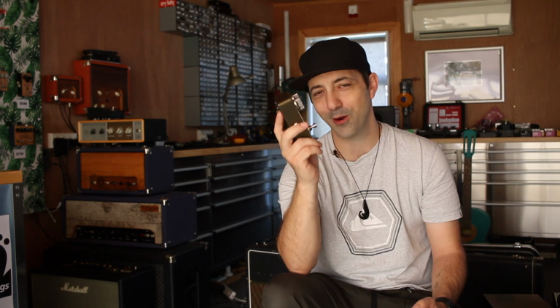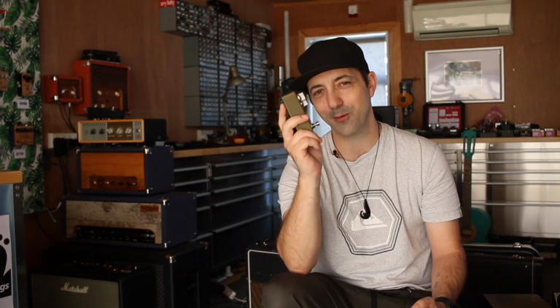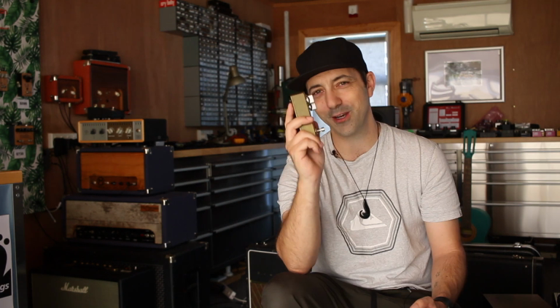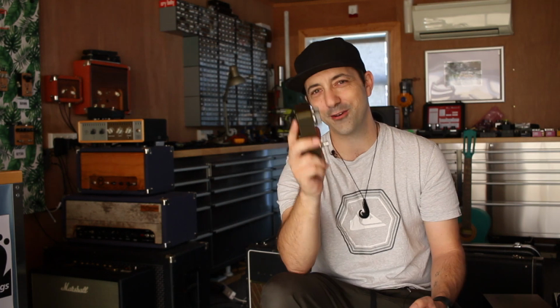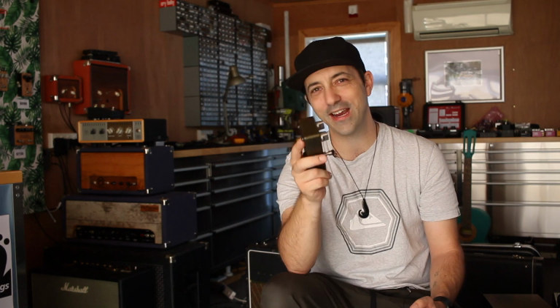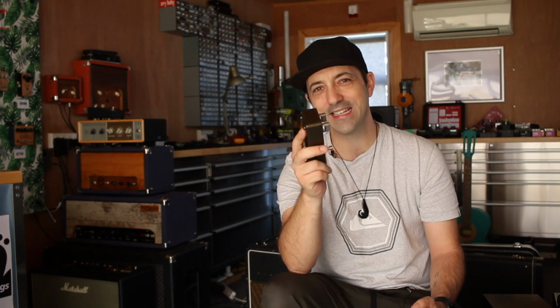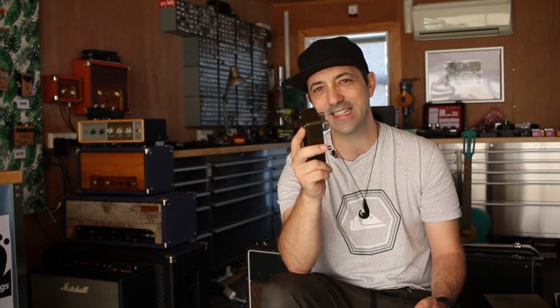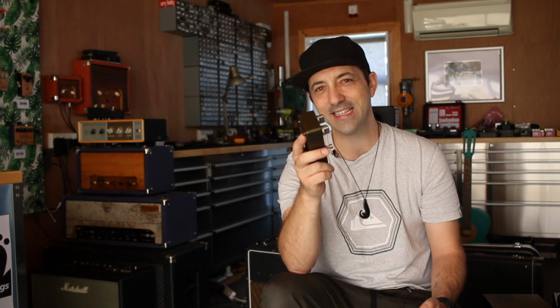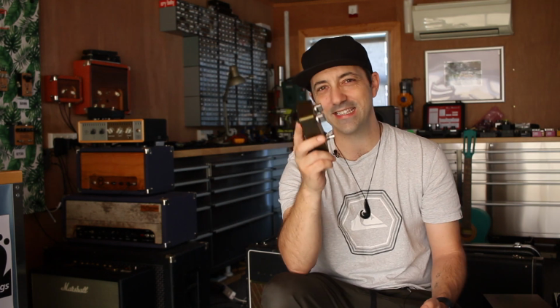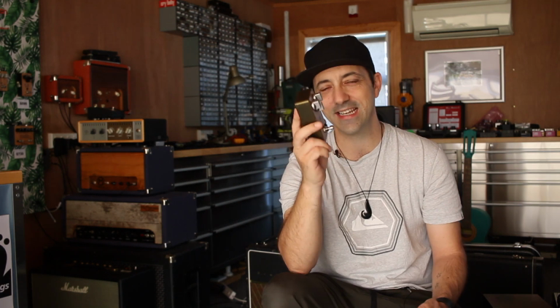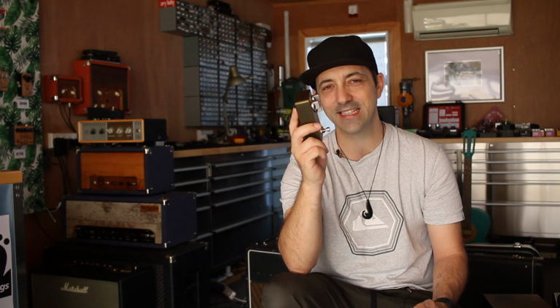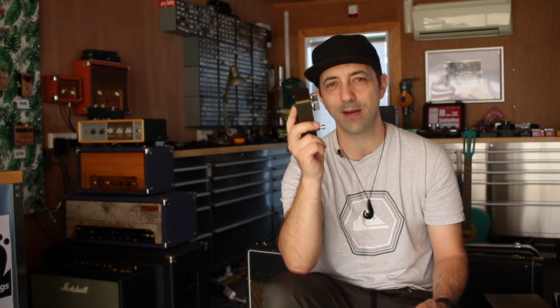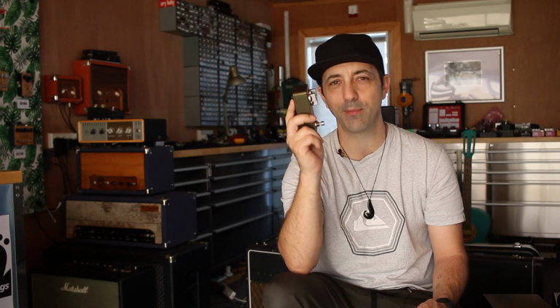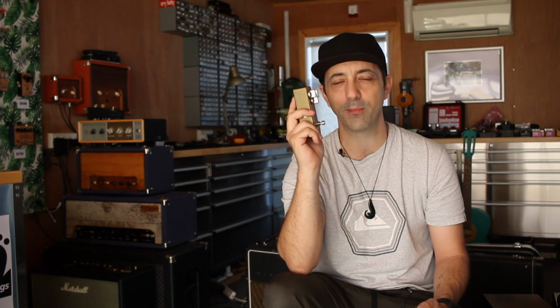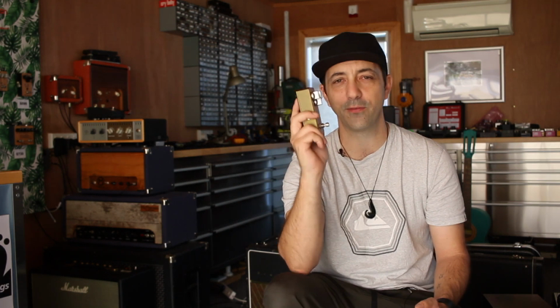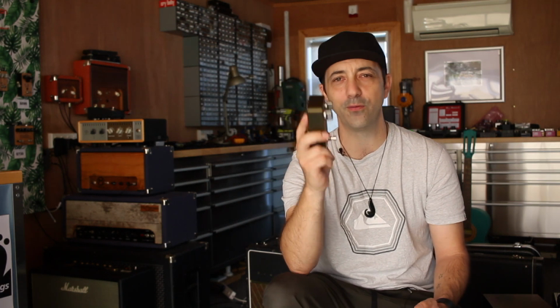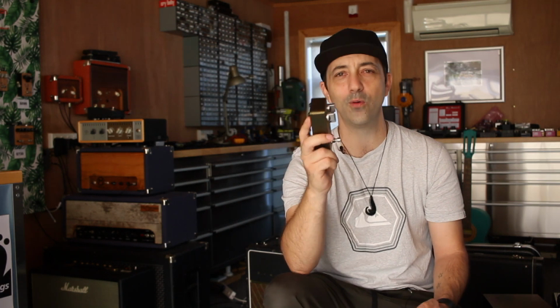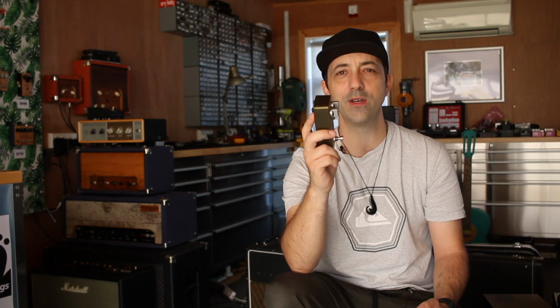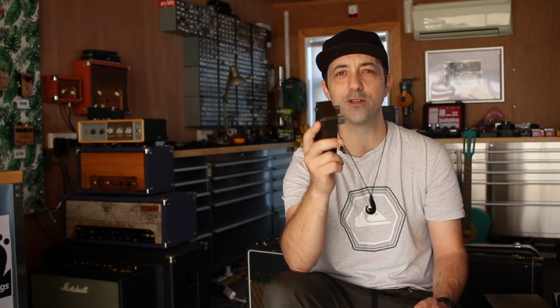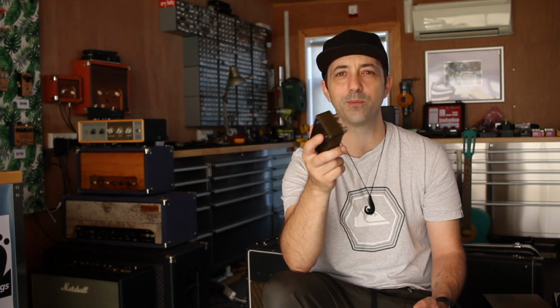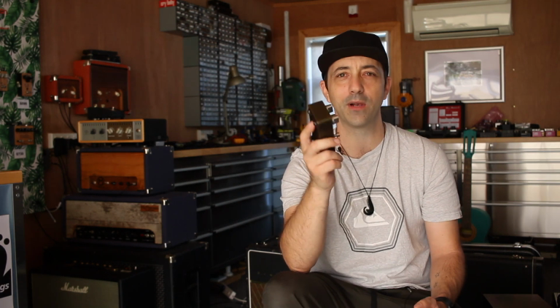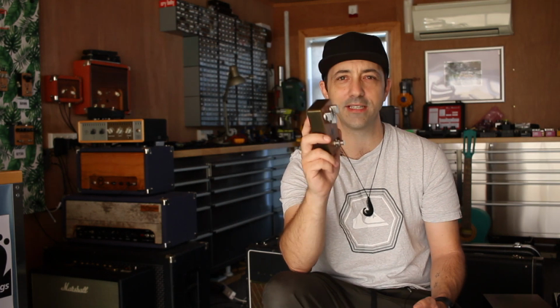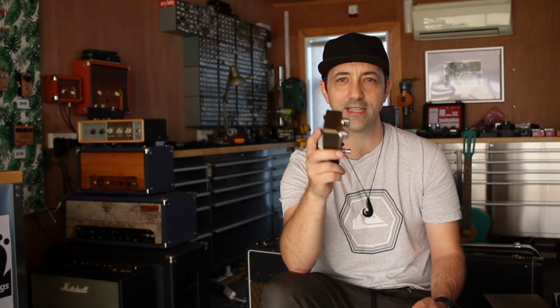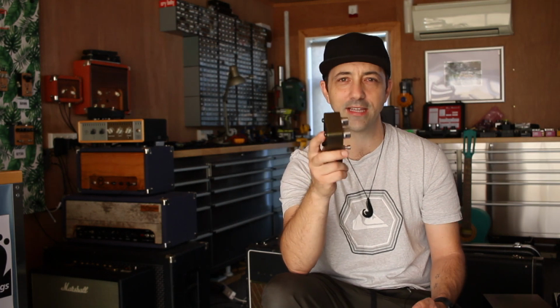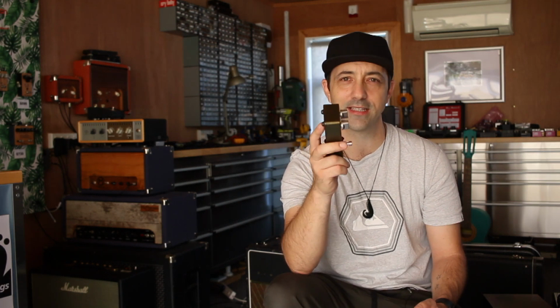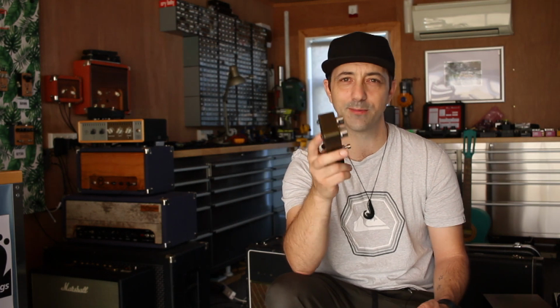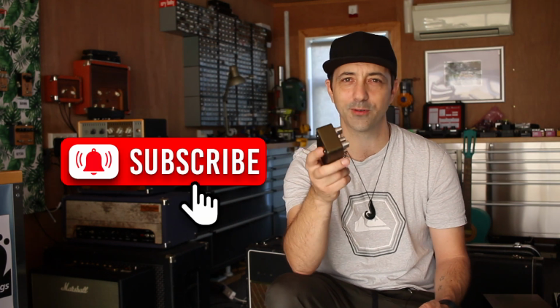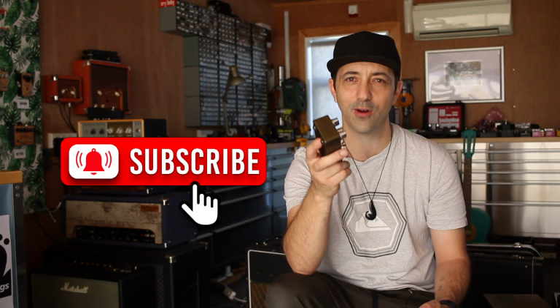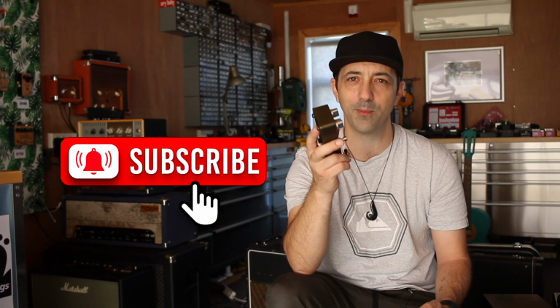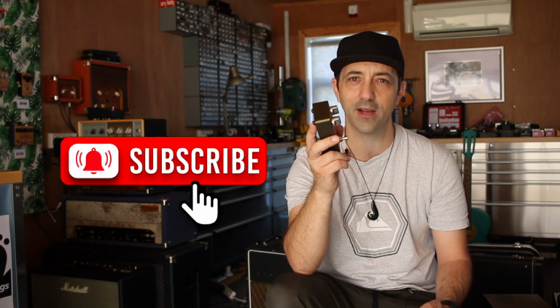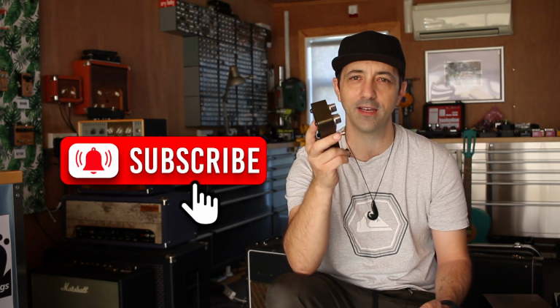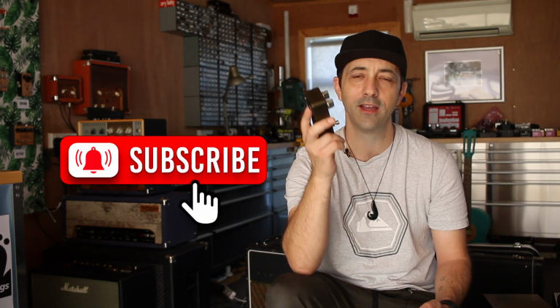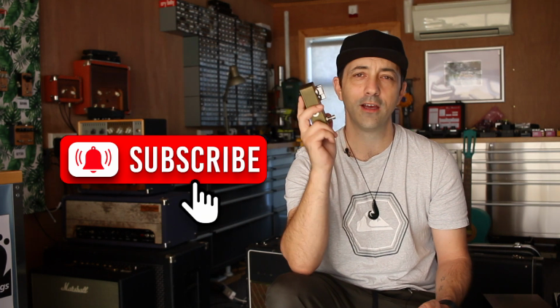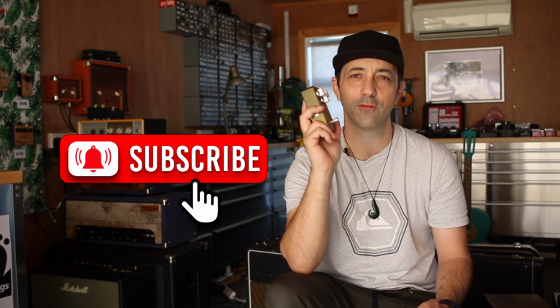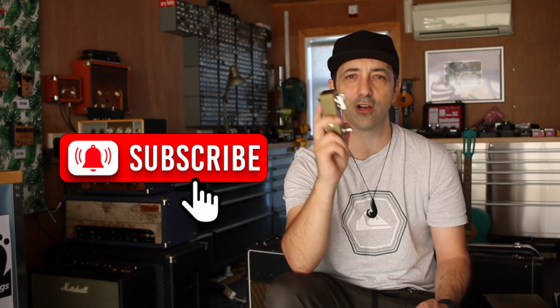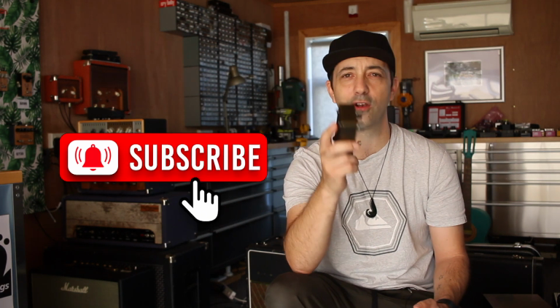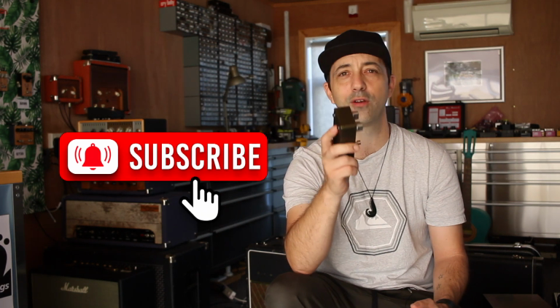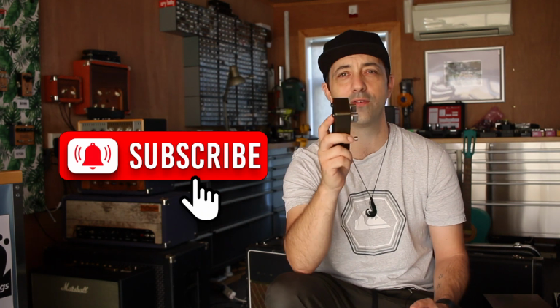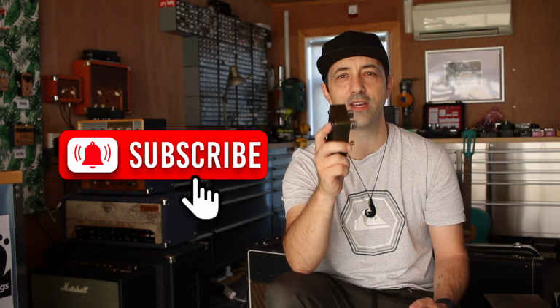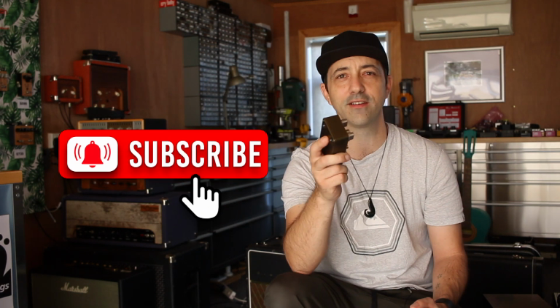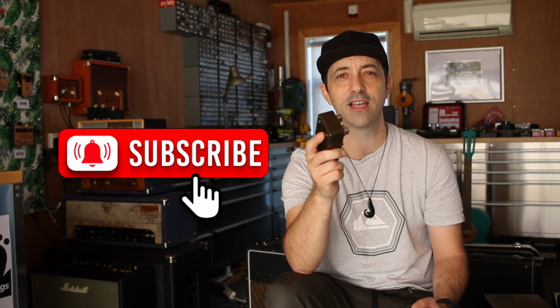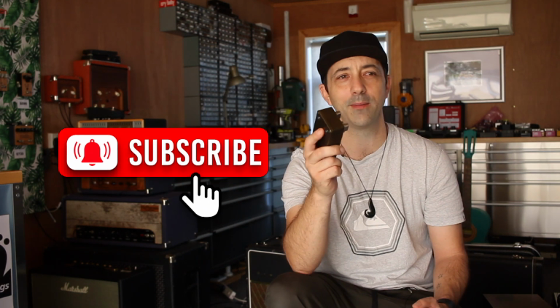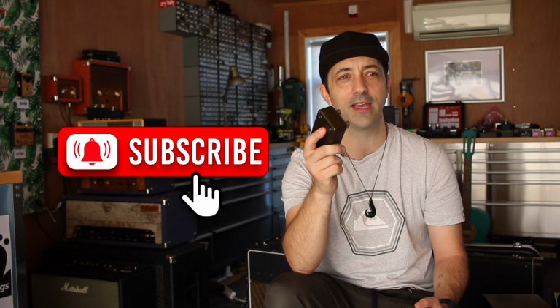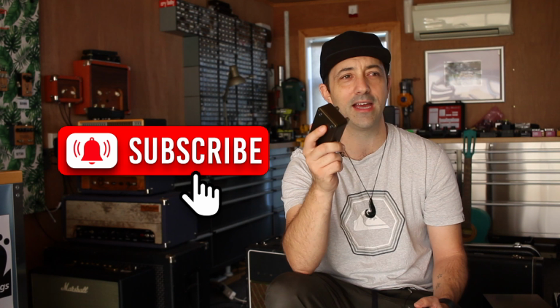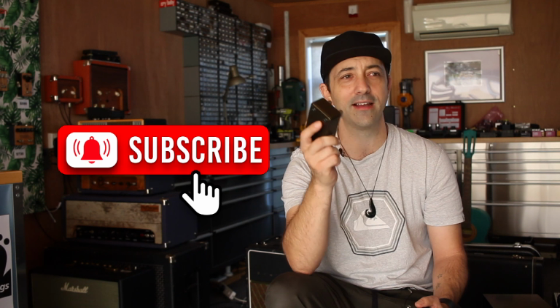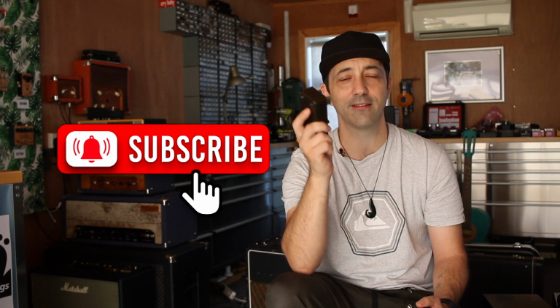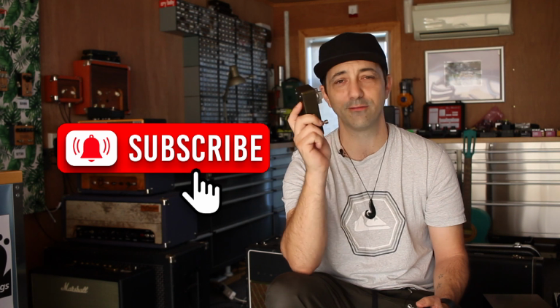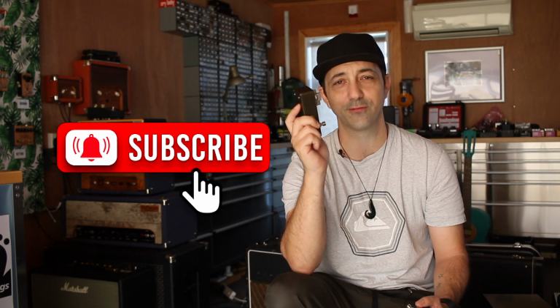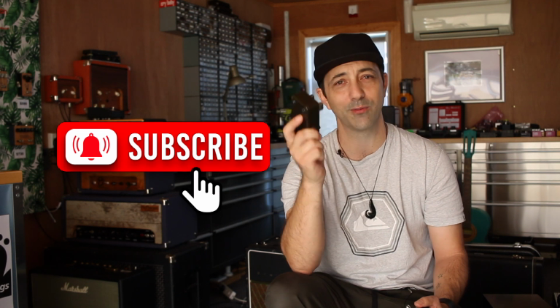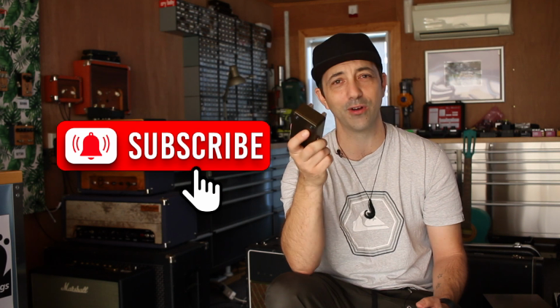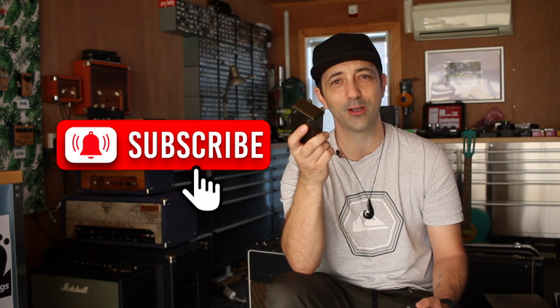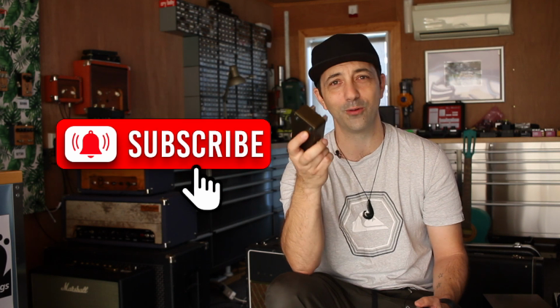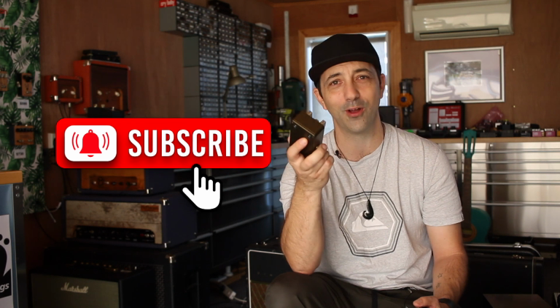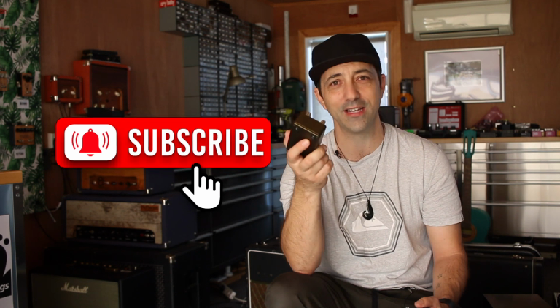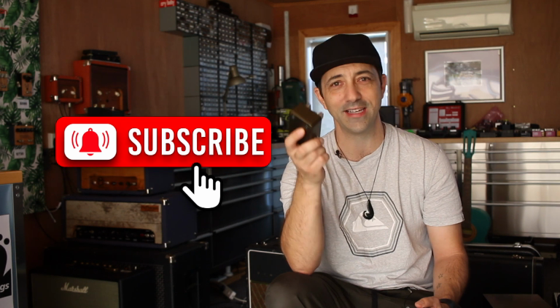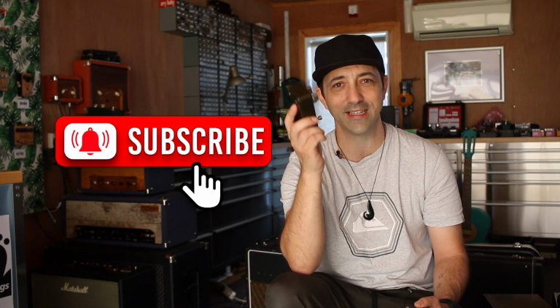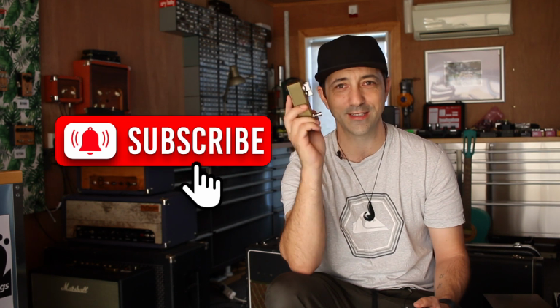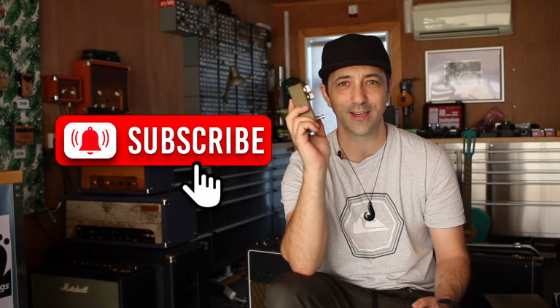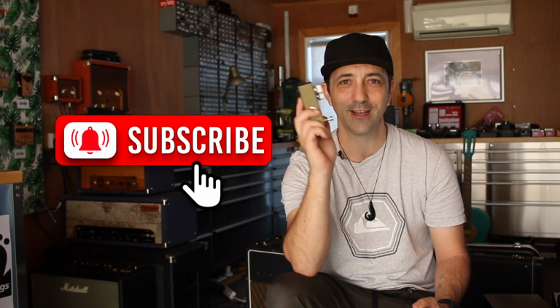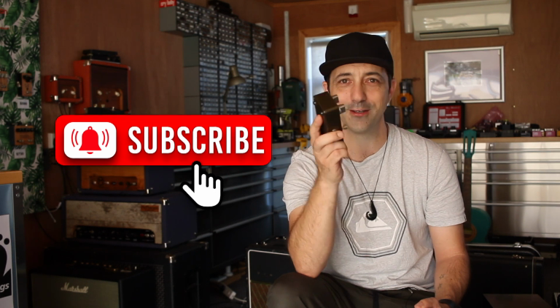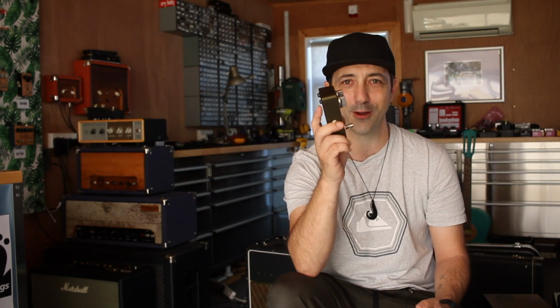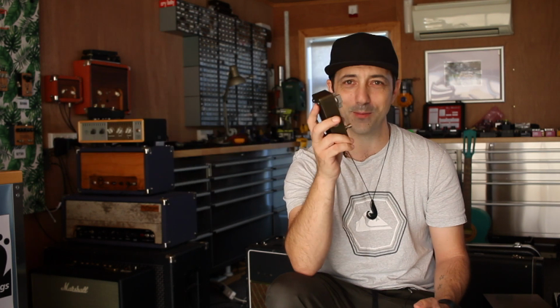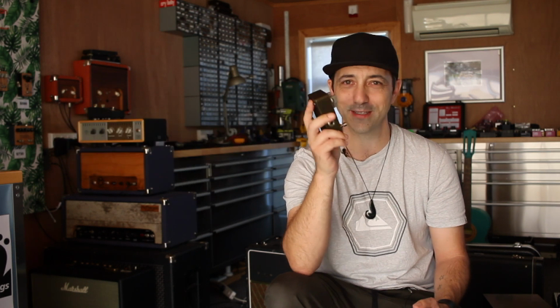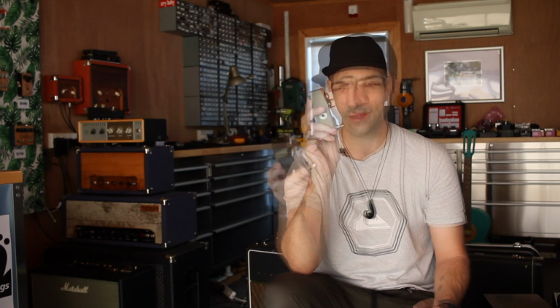We're gonna crack into these tests now, but before we do please hit that subscribe button — got a lot of videos coming out, some really cool ideas, don't miss them.